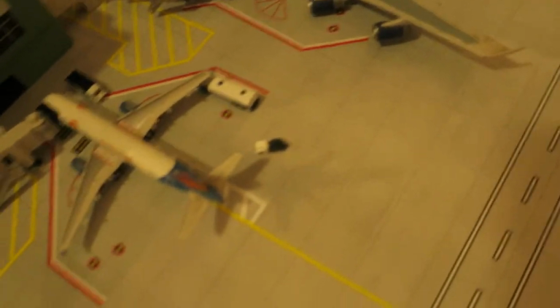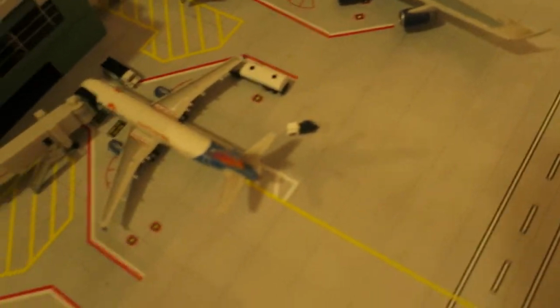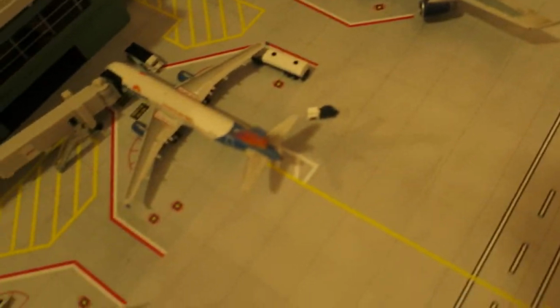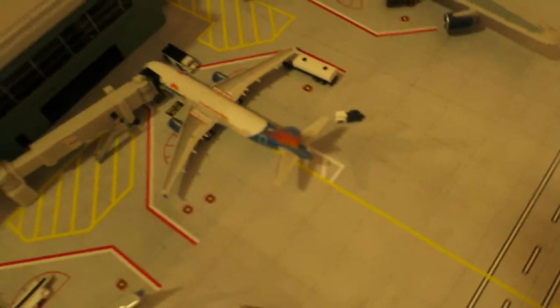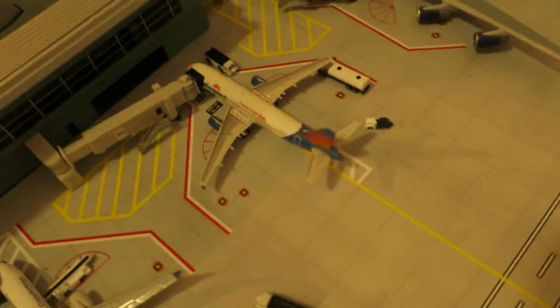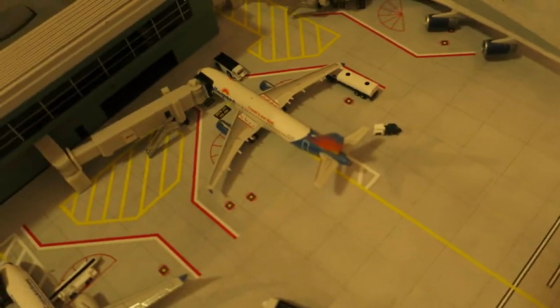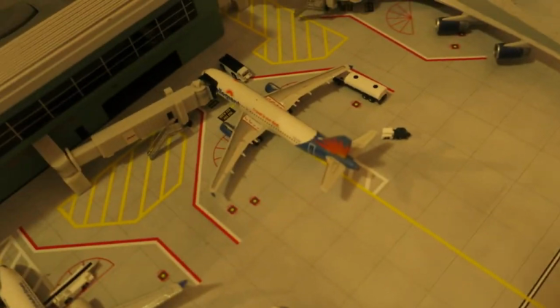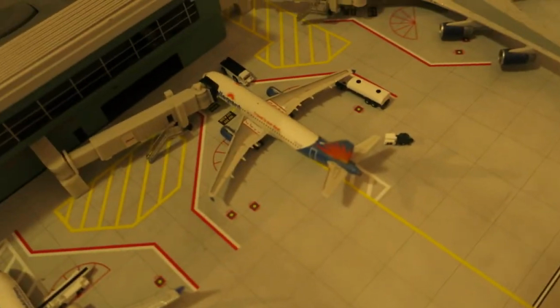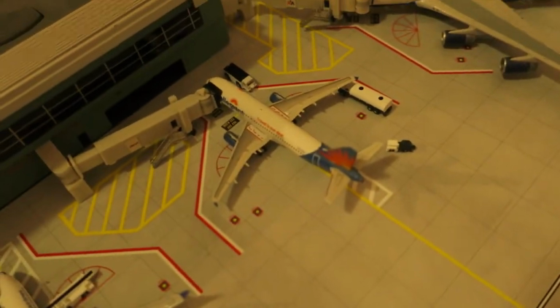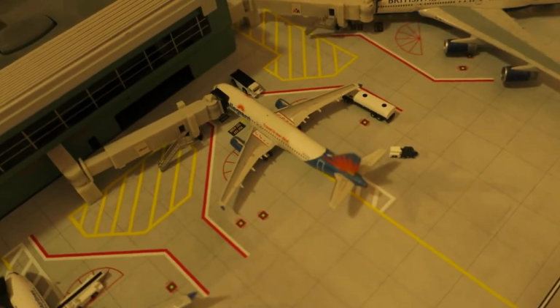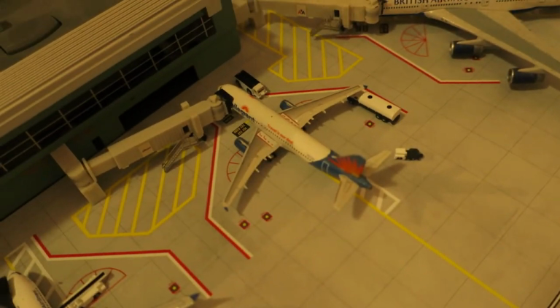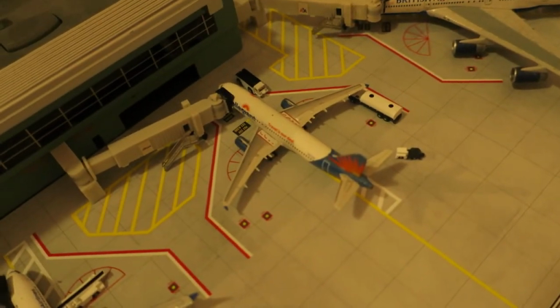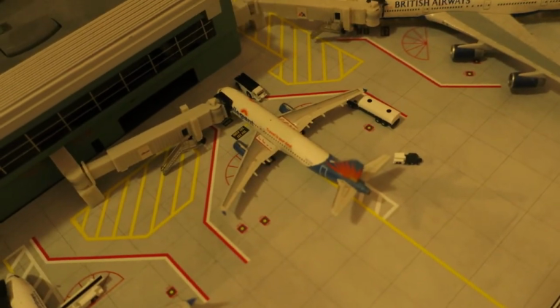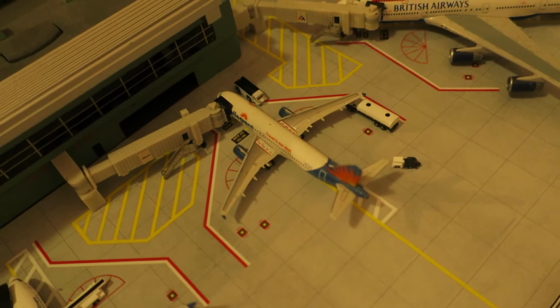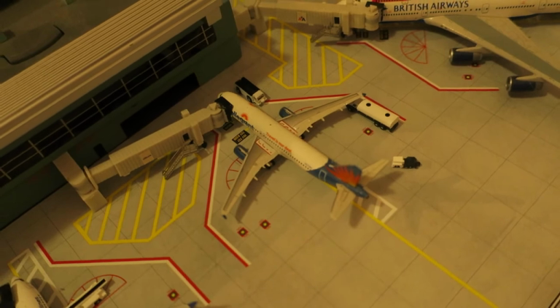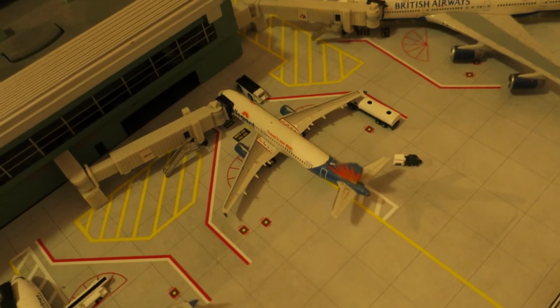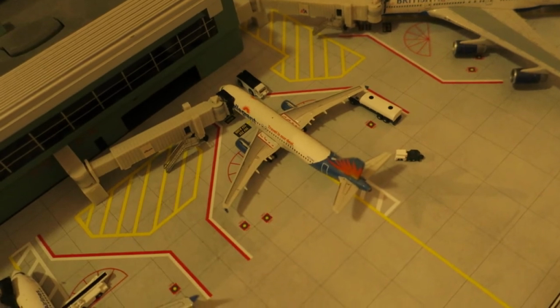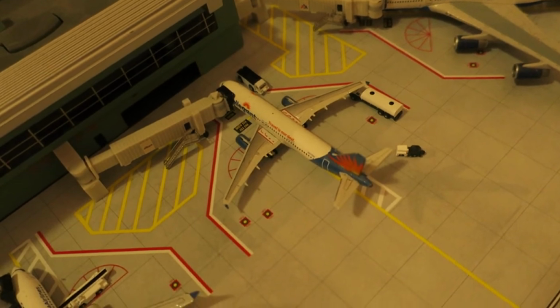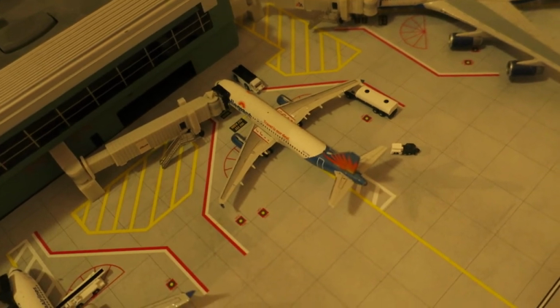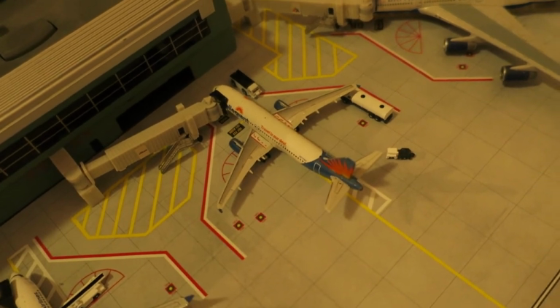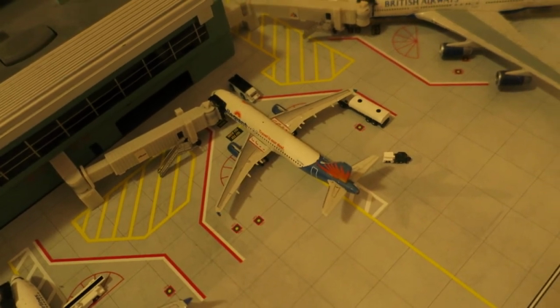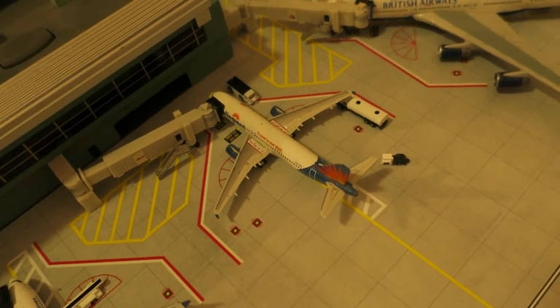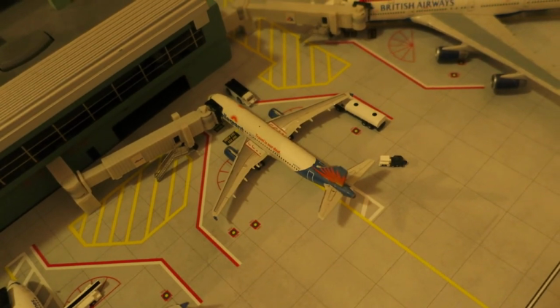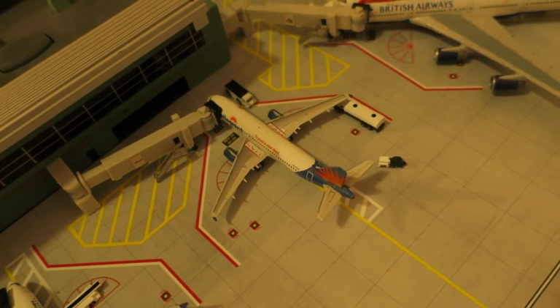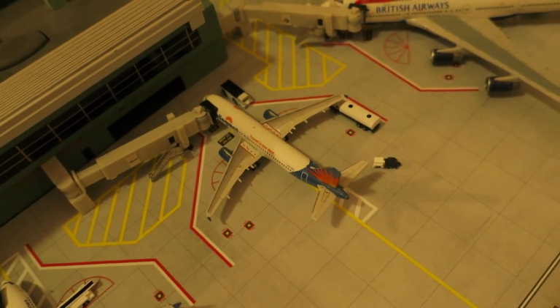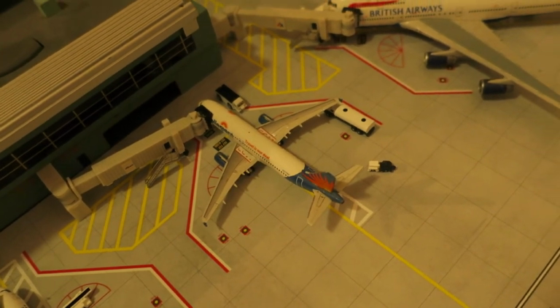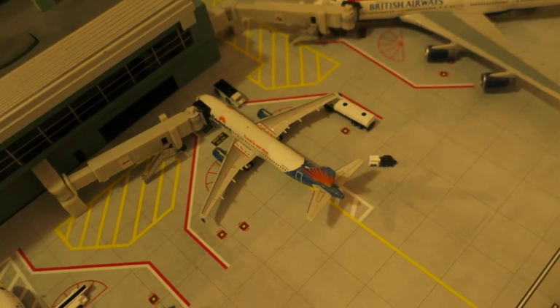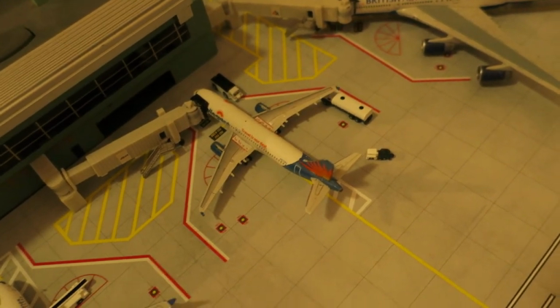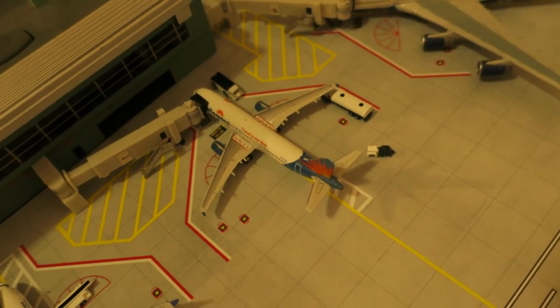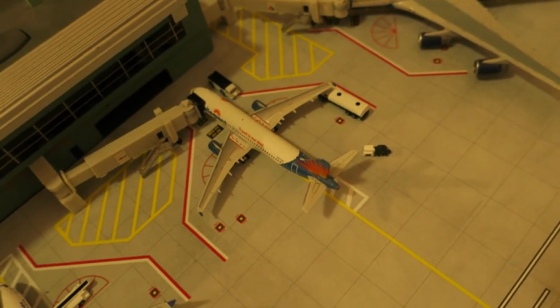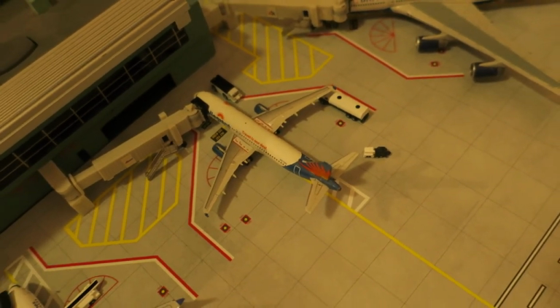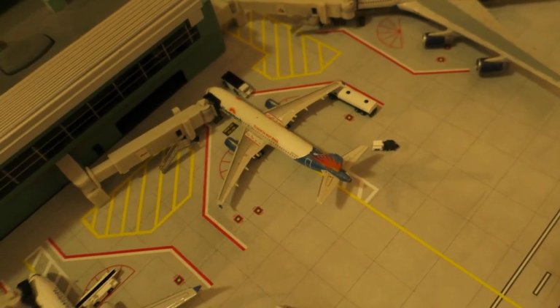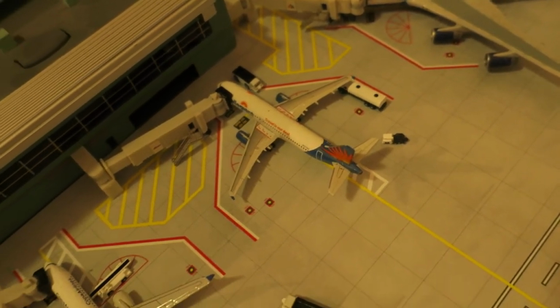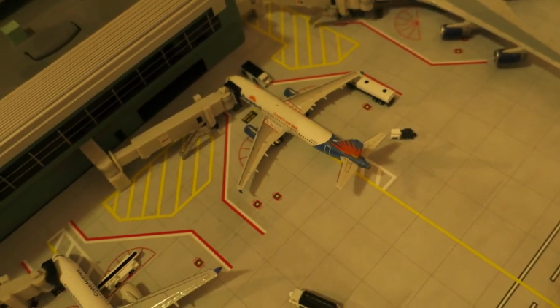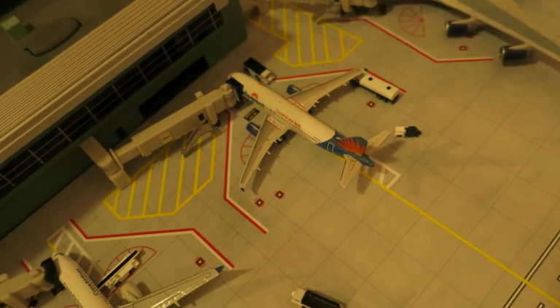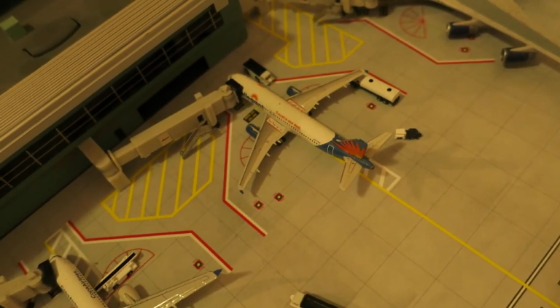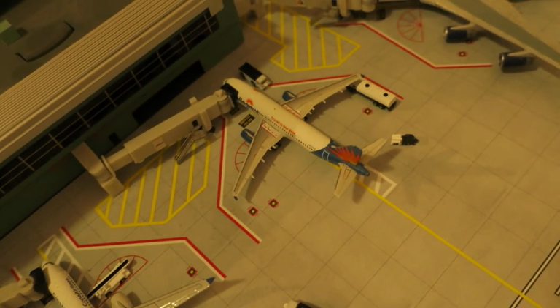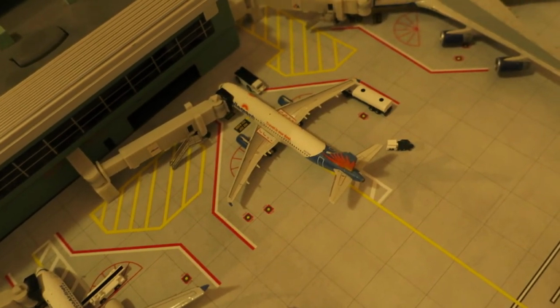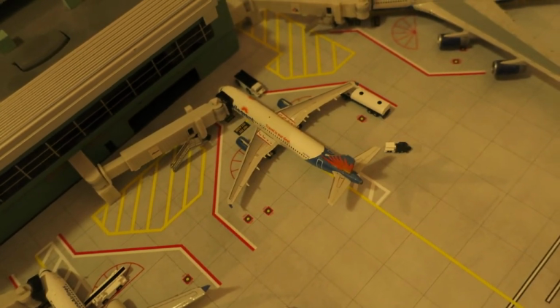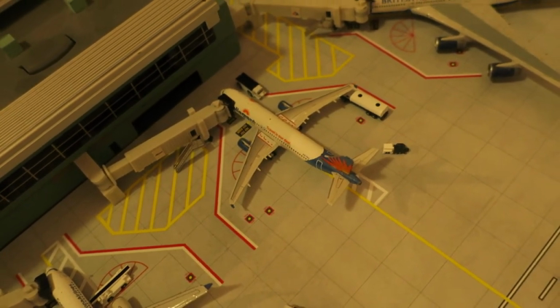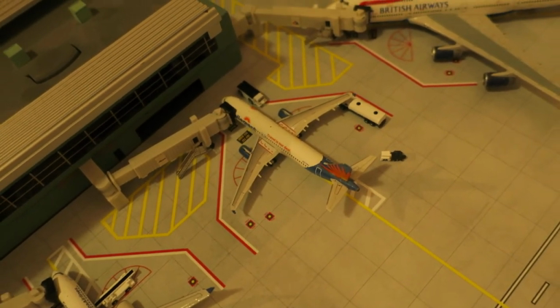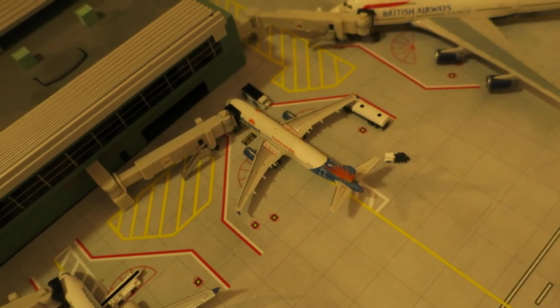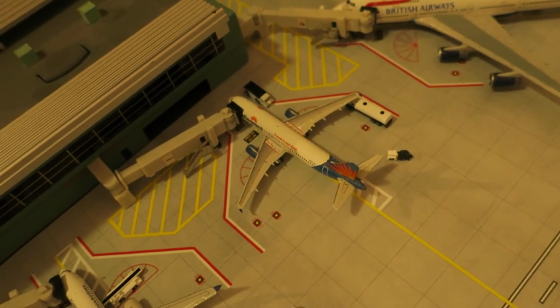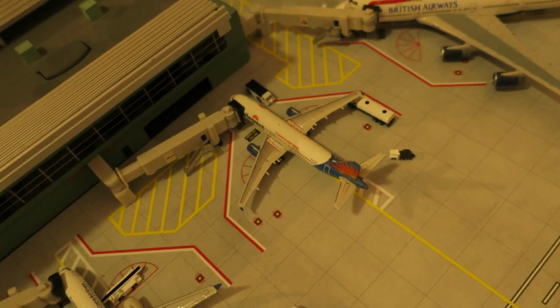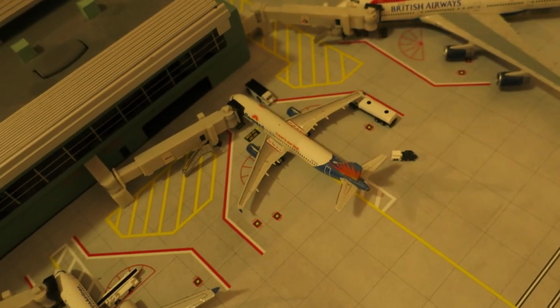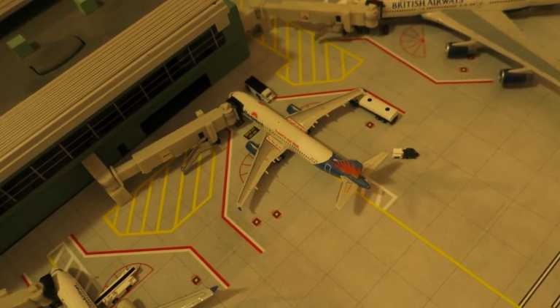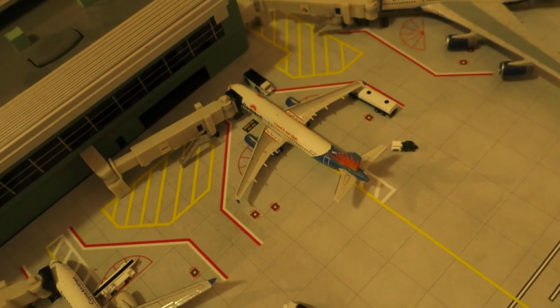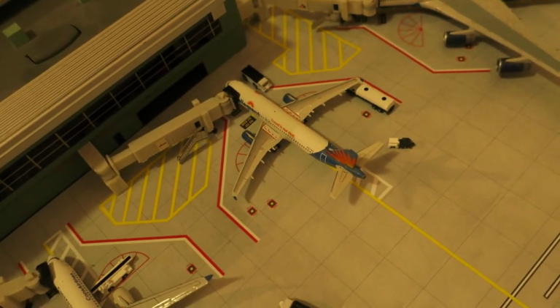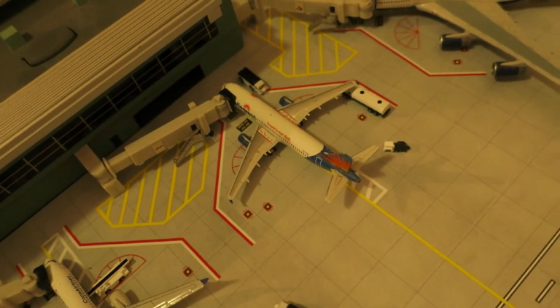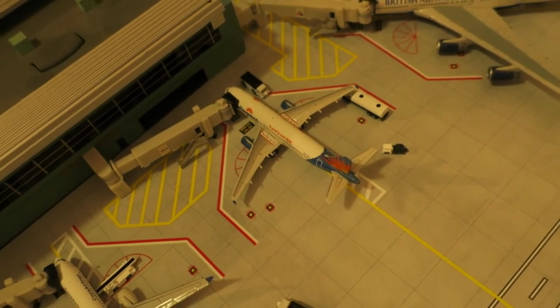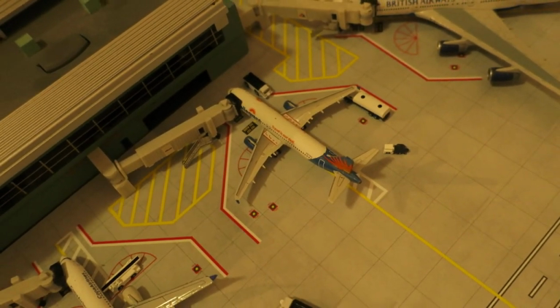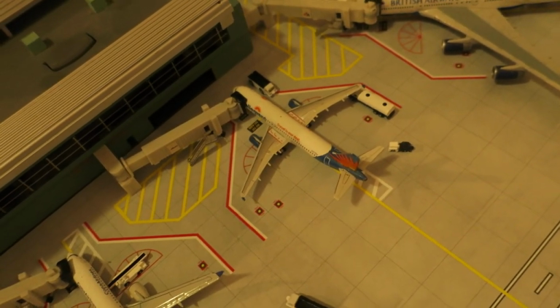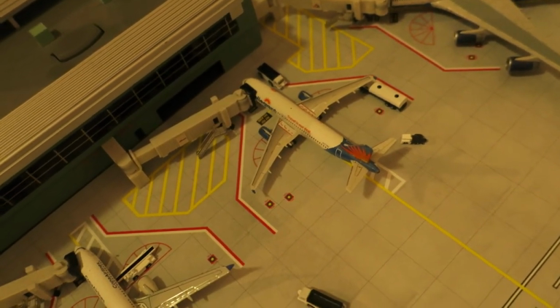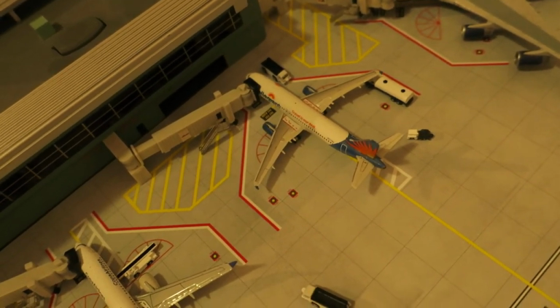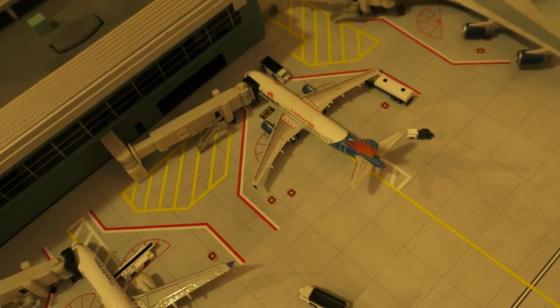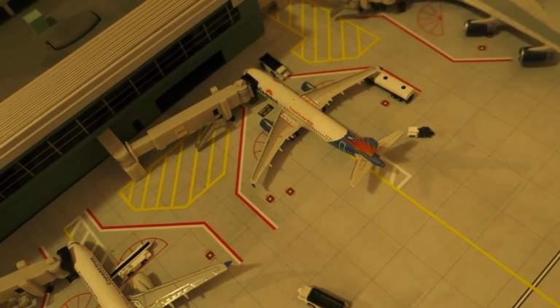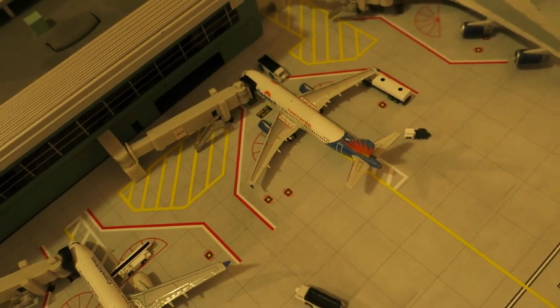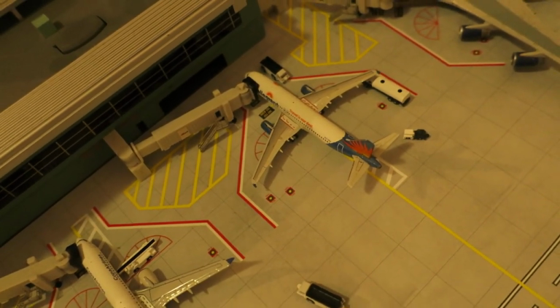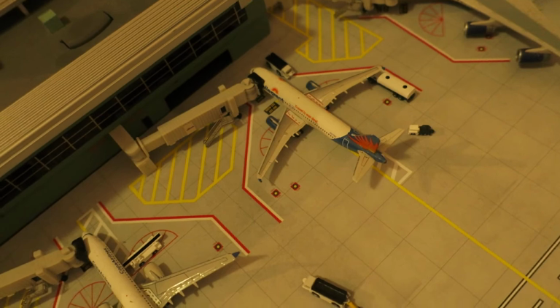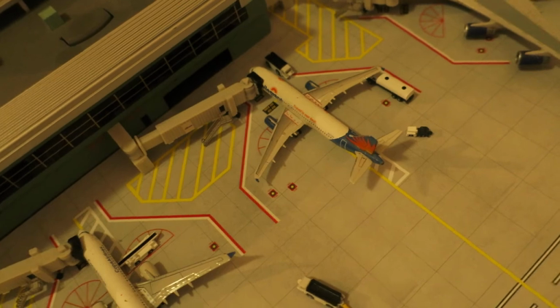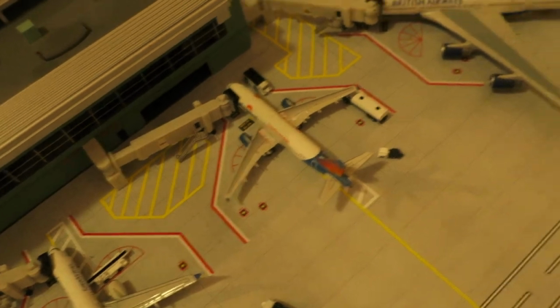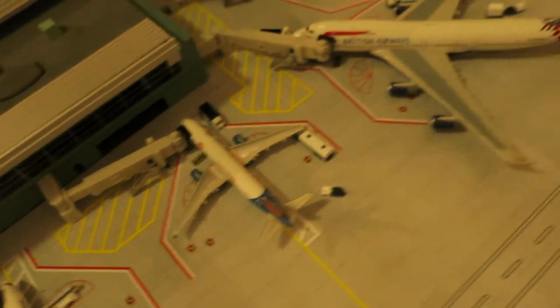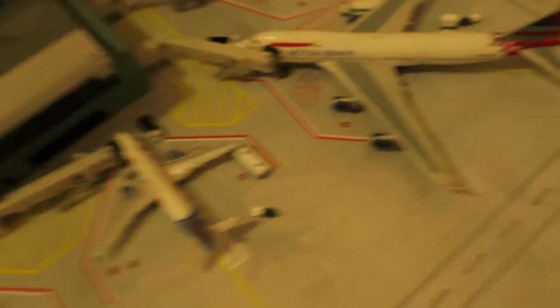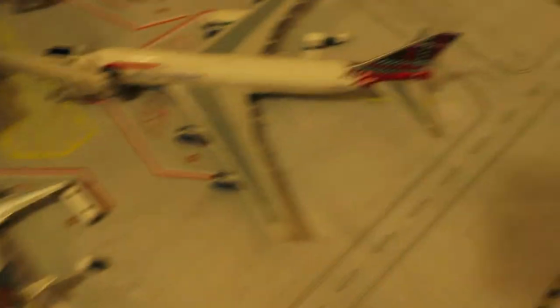Right here, while in service — we've got Allegiant Airbus A320 in an old livery. This one's going to arrive from Indianapolis and will depart back to Las Vegas.